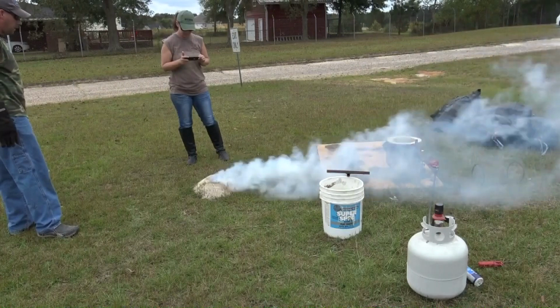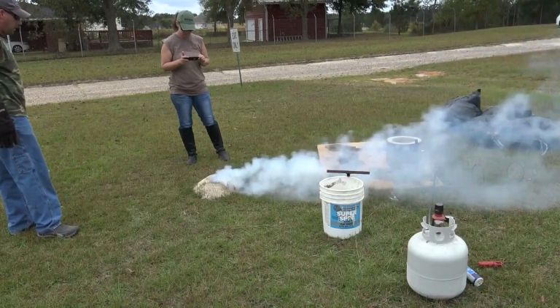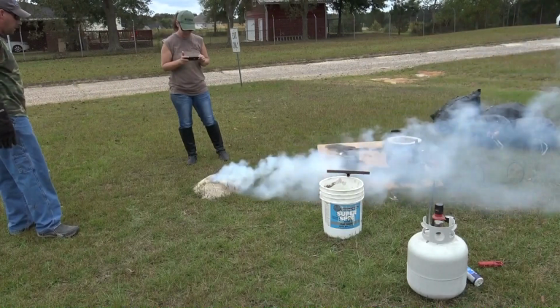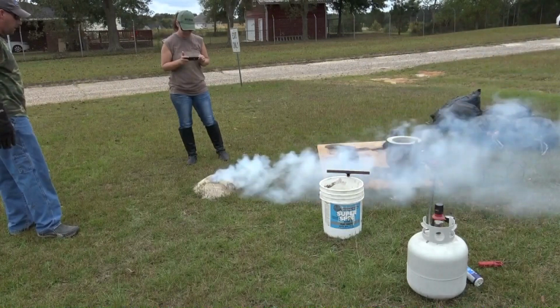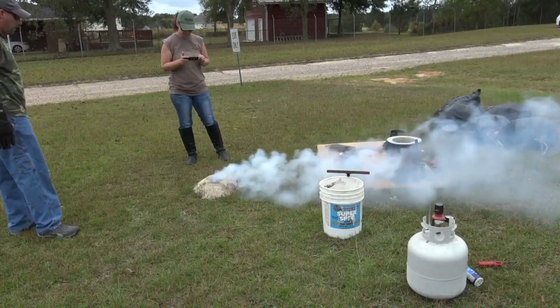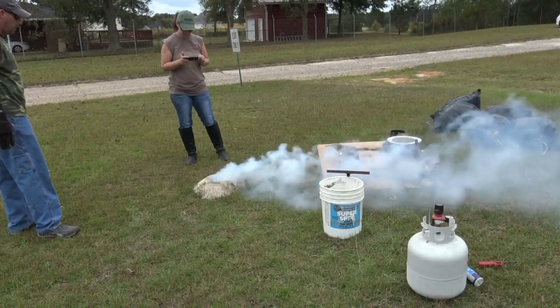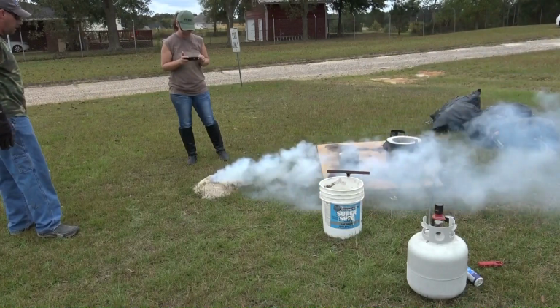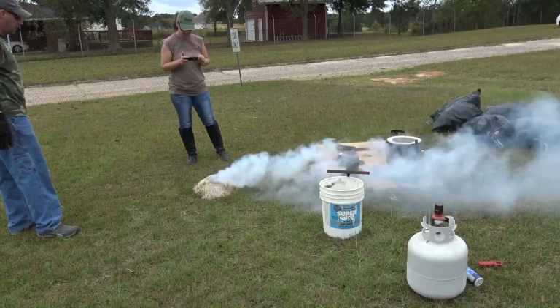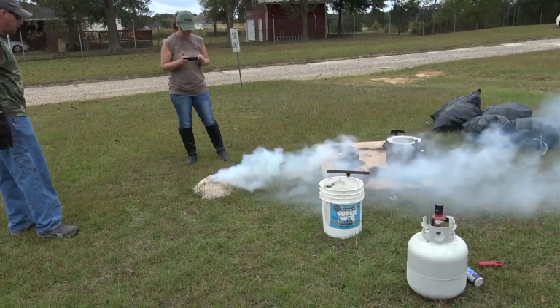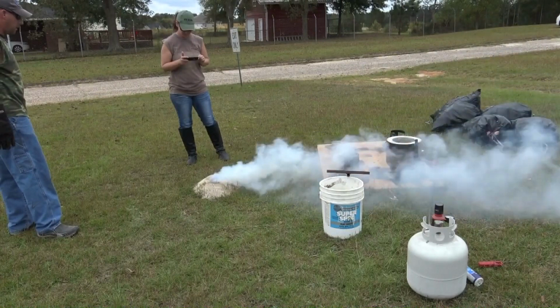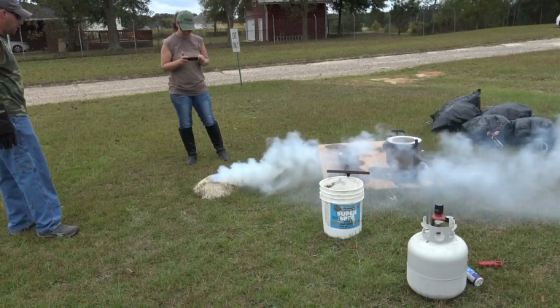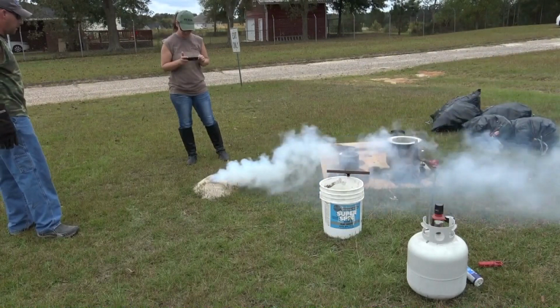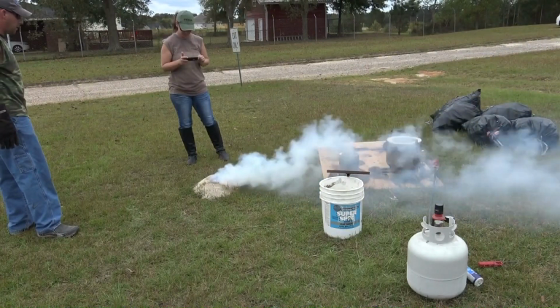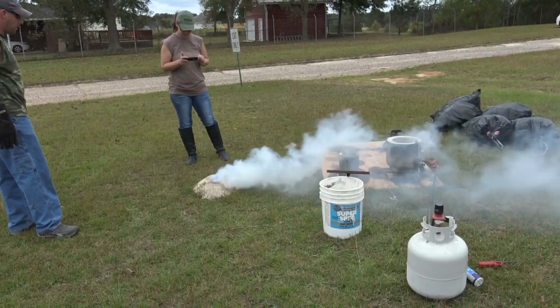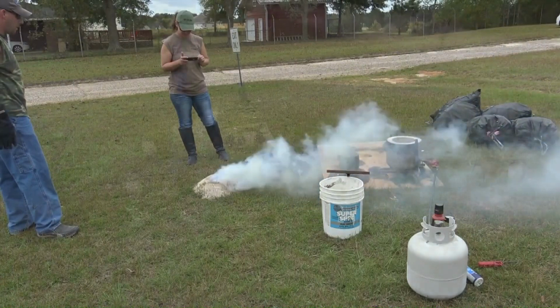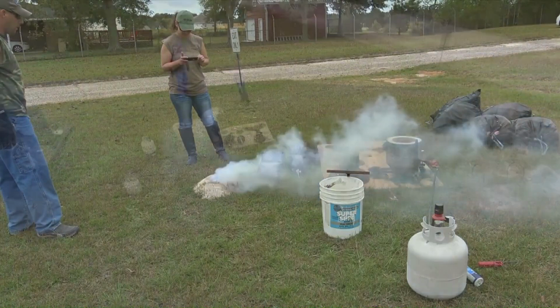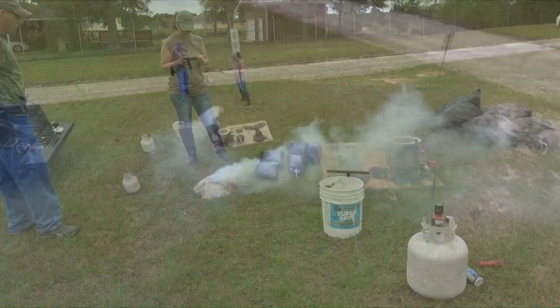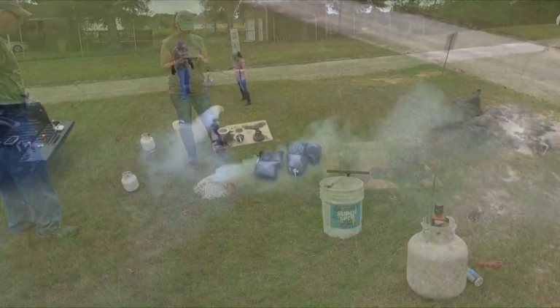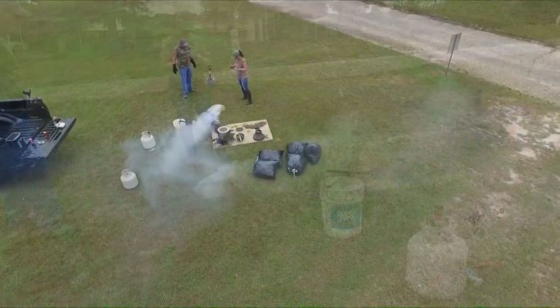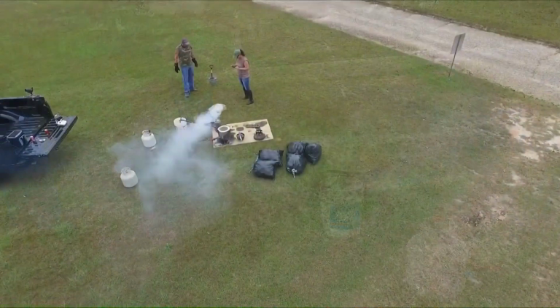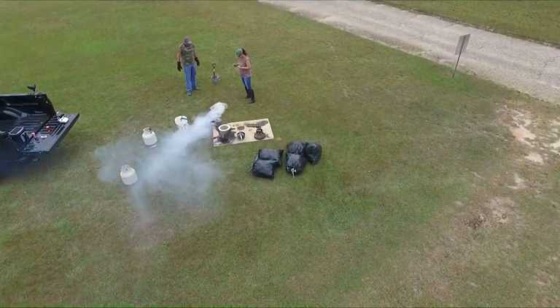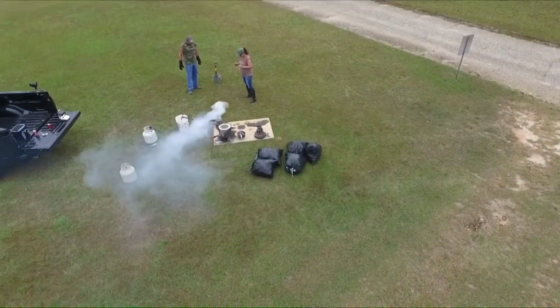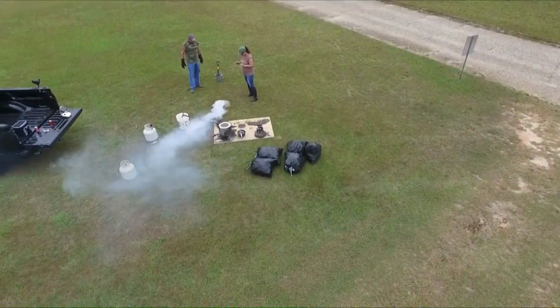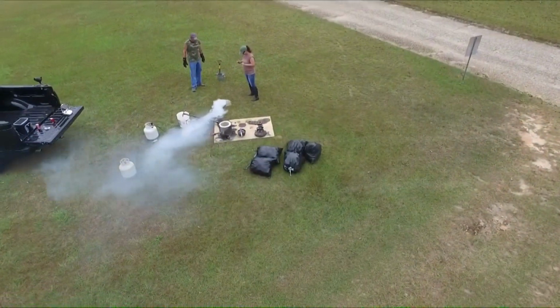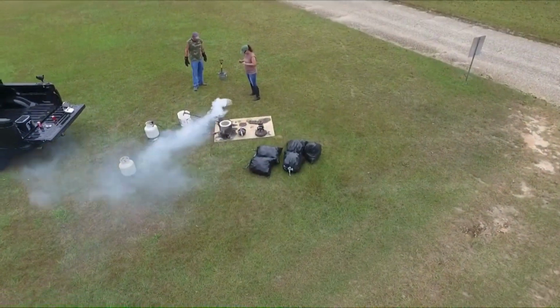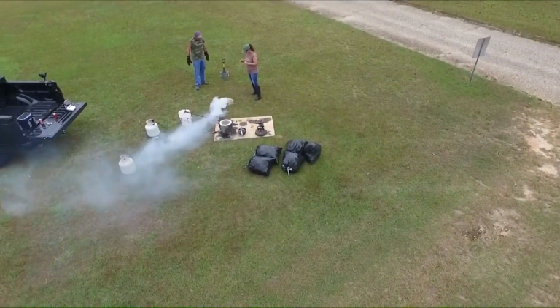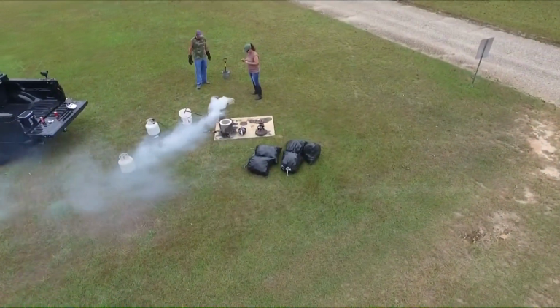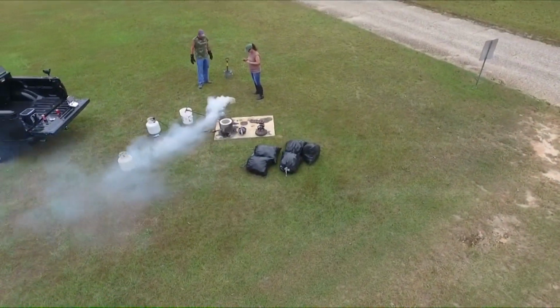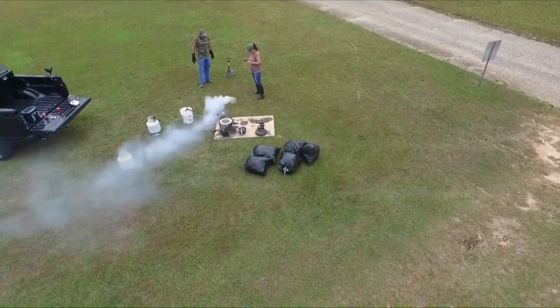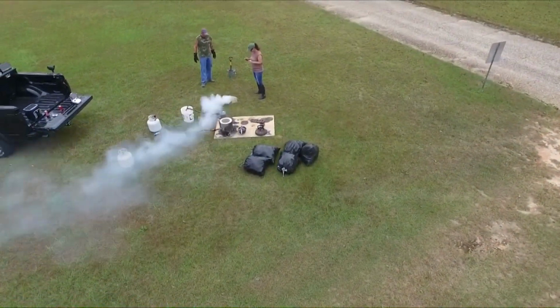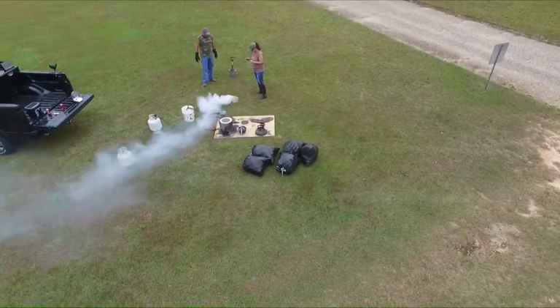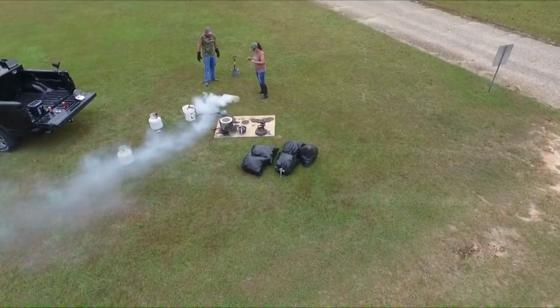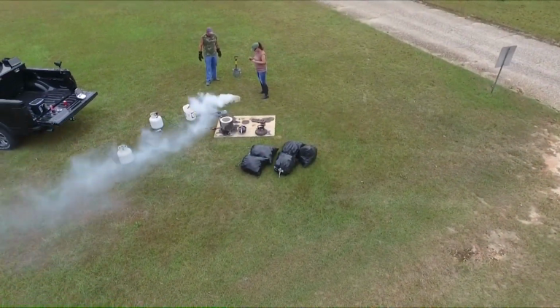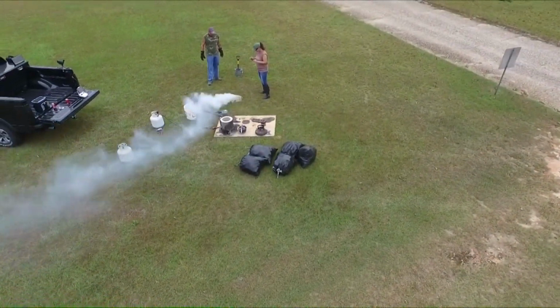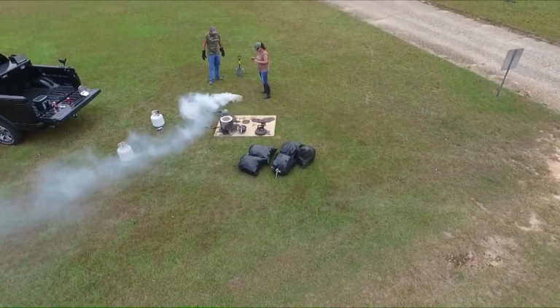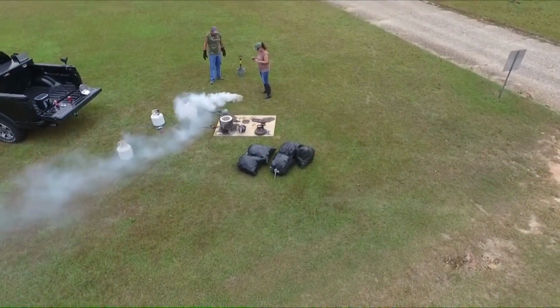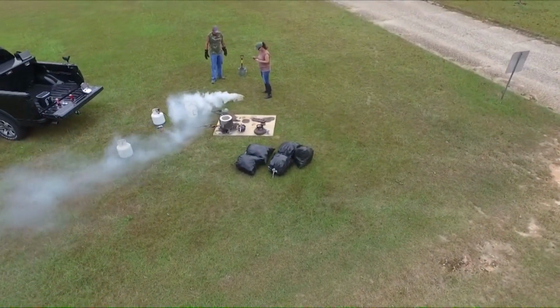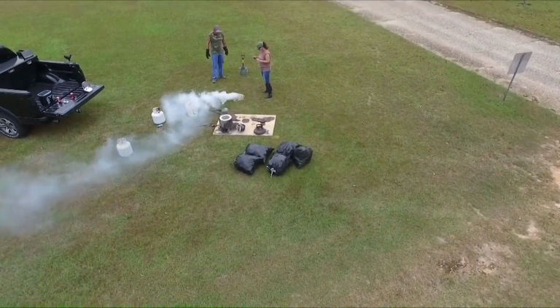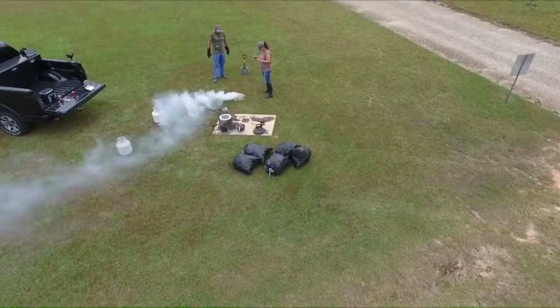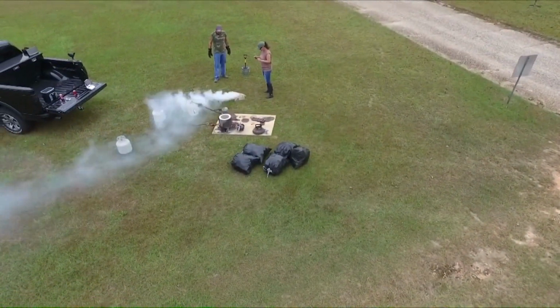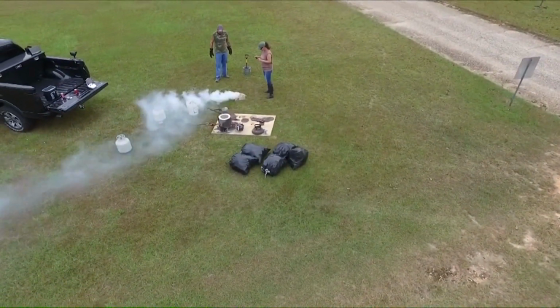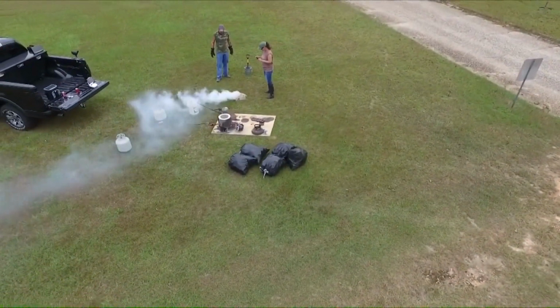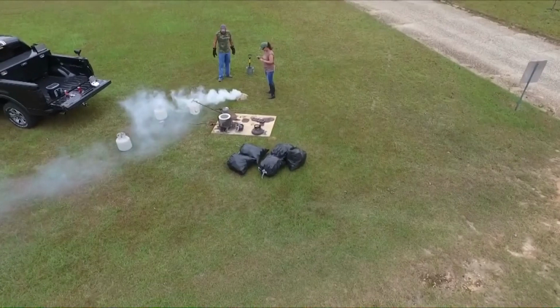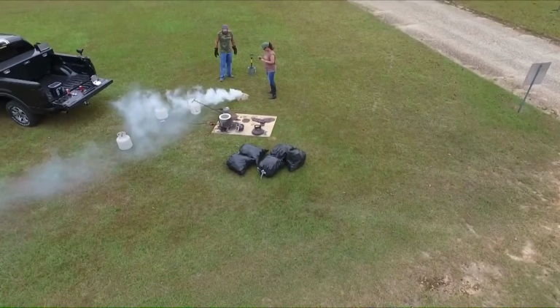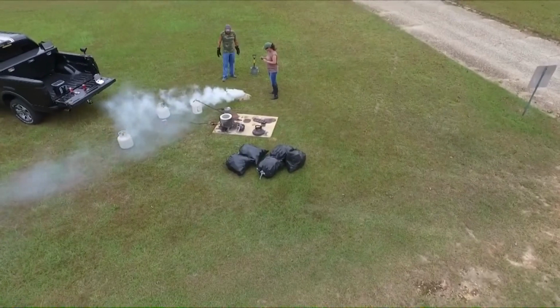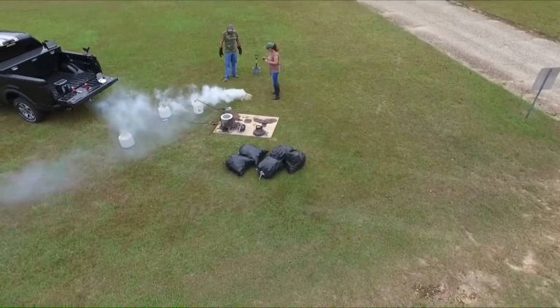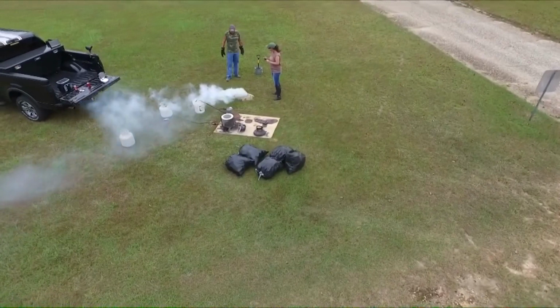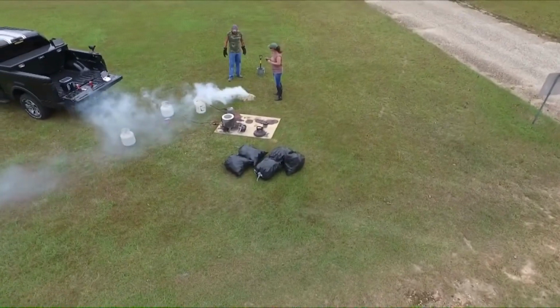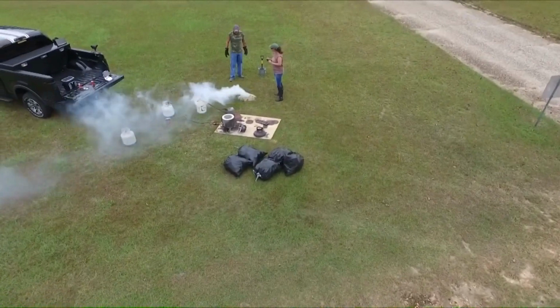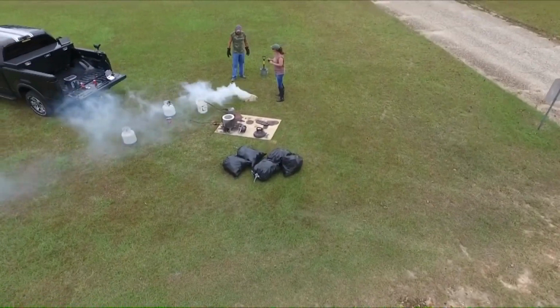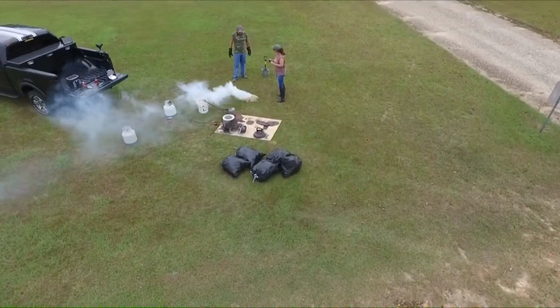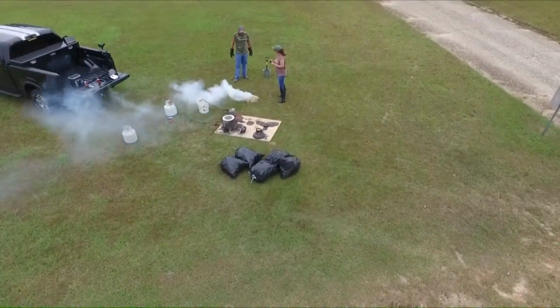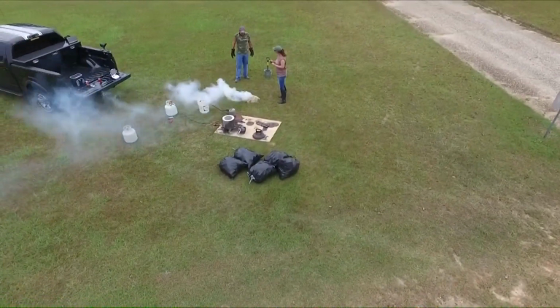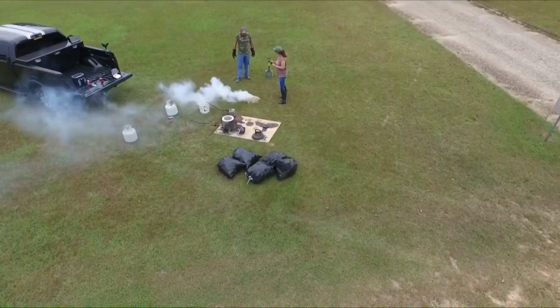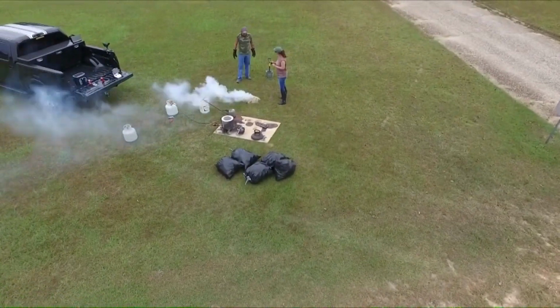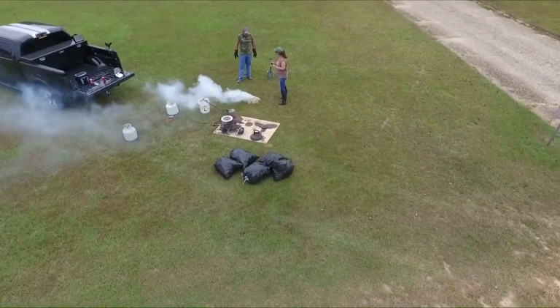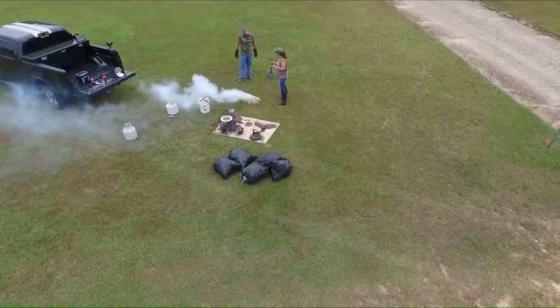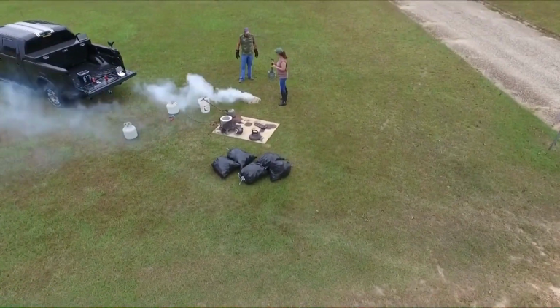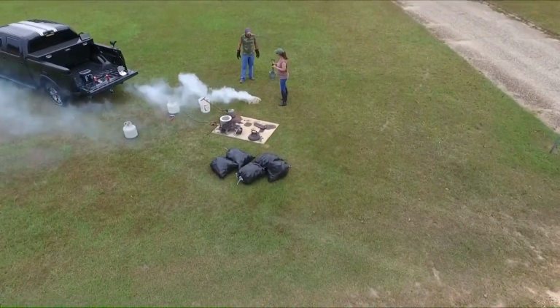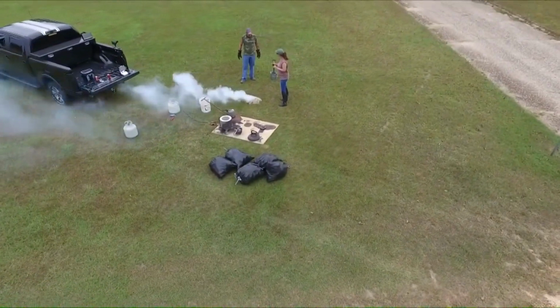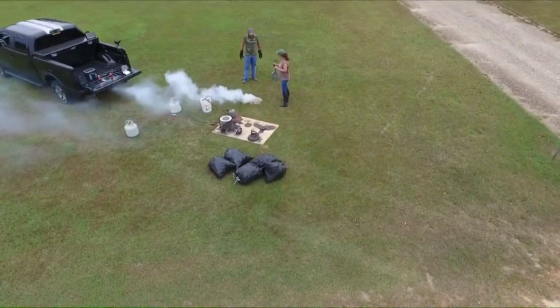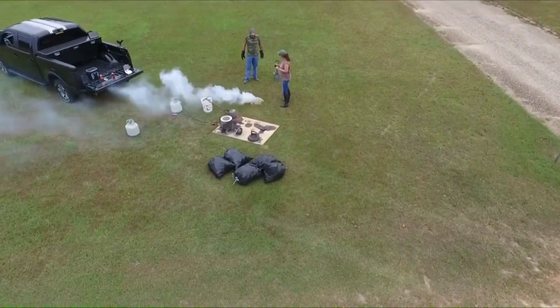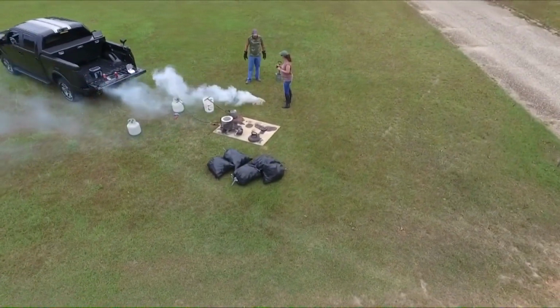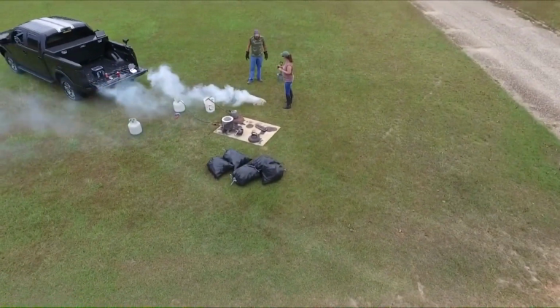What you're seeing there is not smoke — nothing's on fire. It's actually steam from the moisture in the sand in the ground.